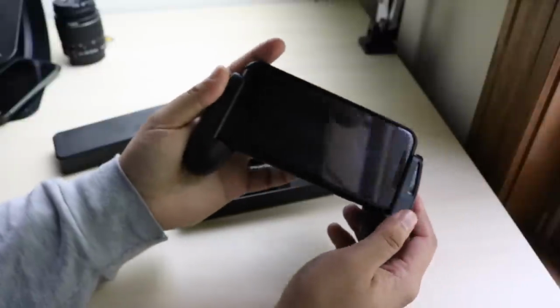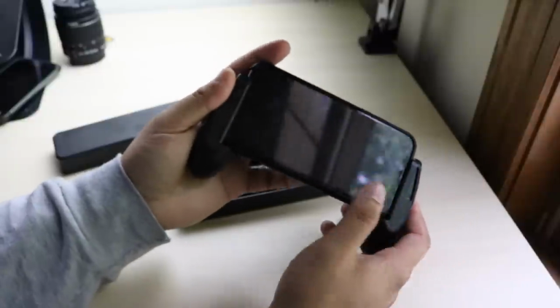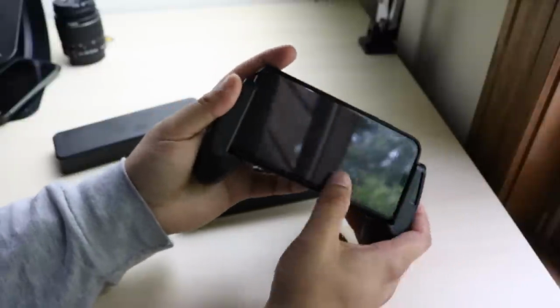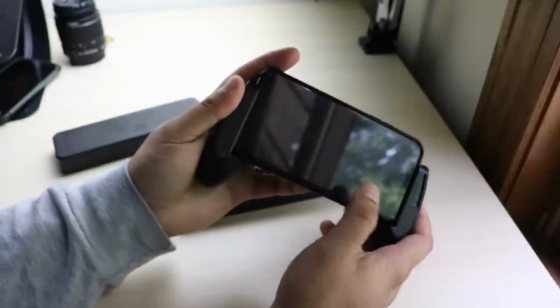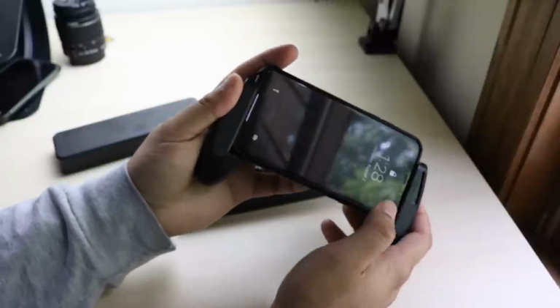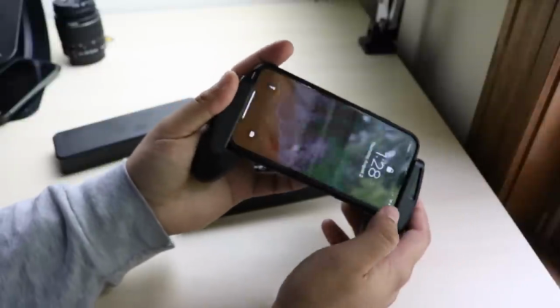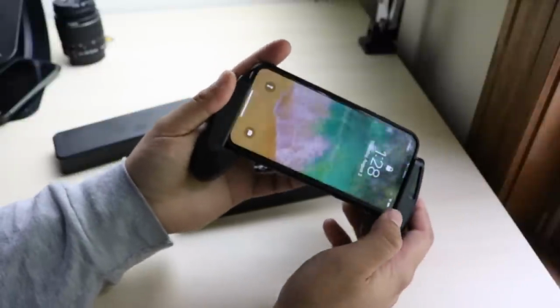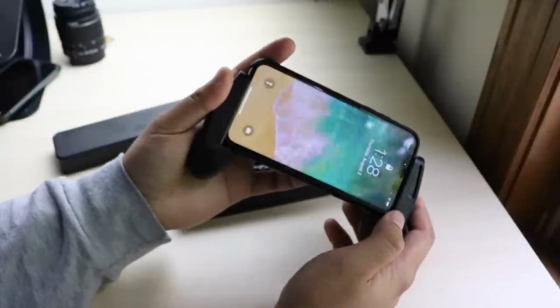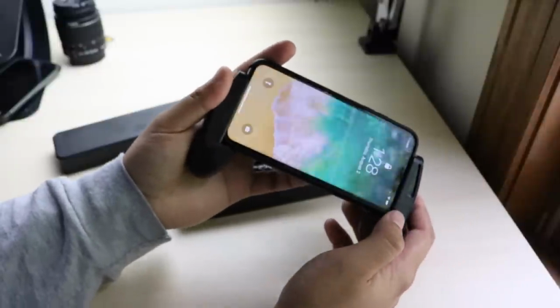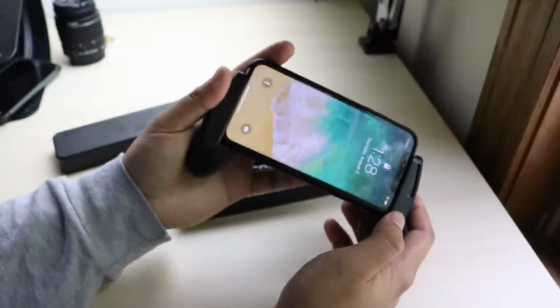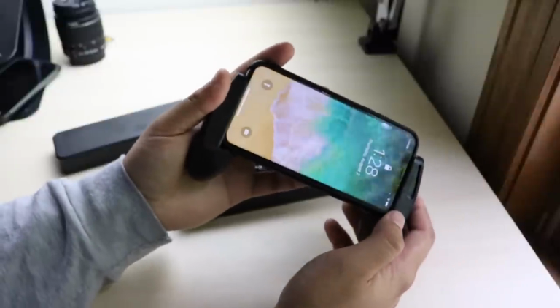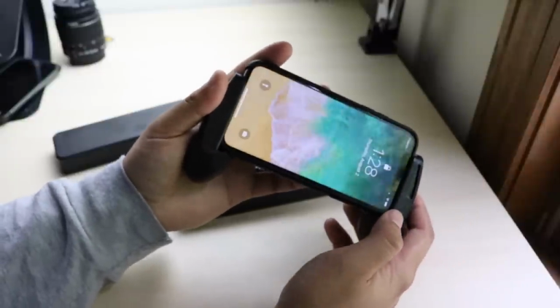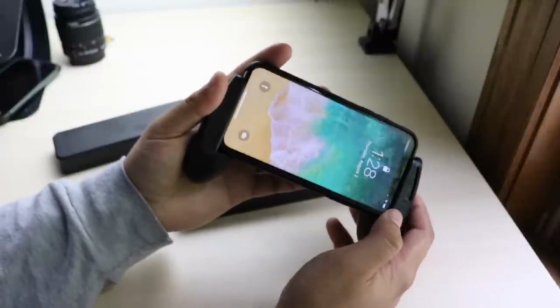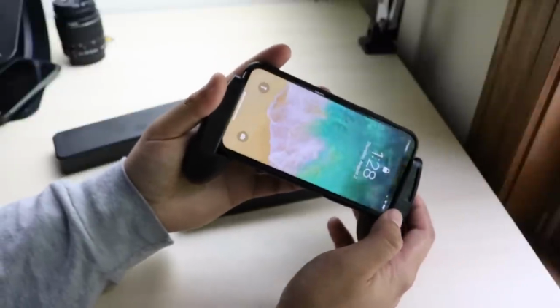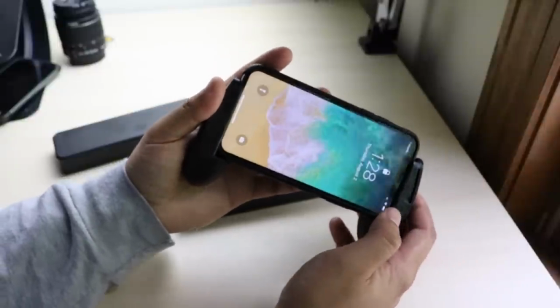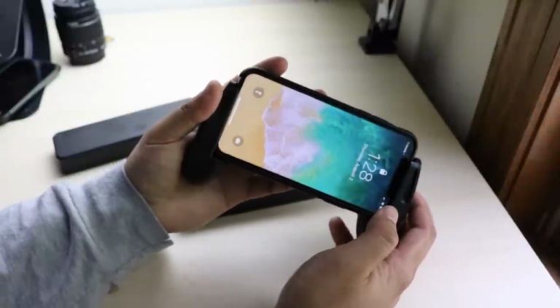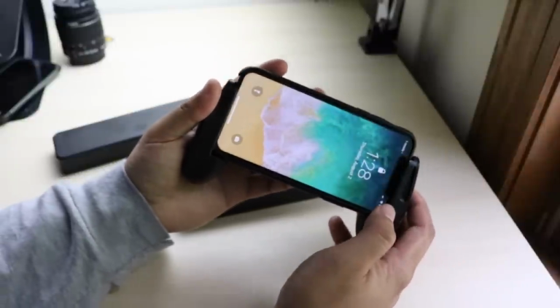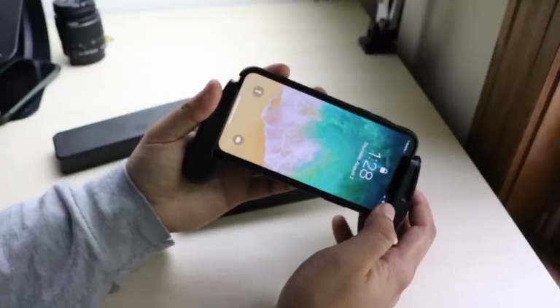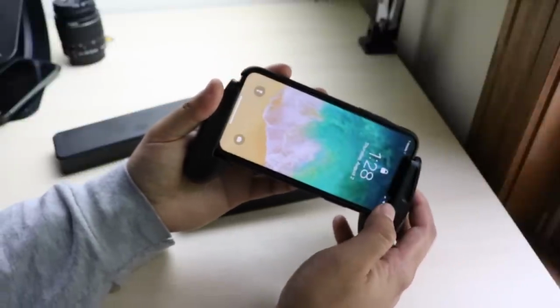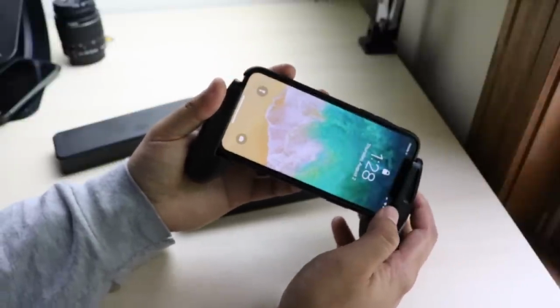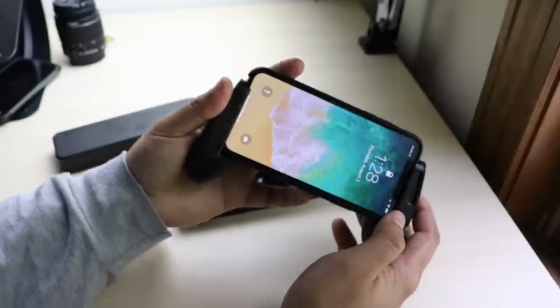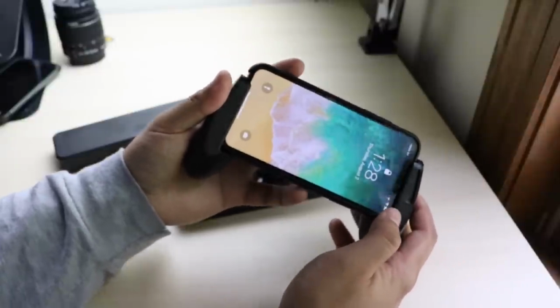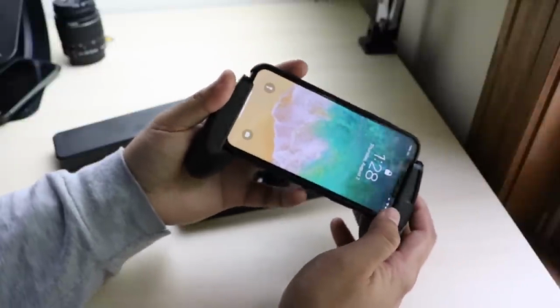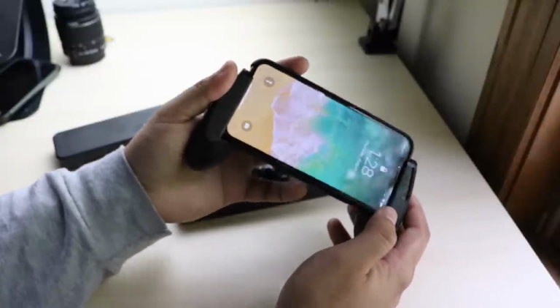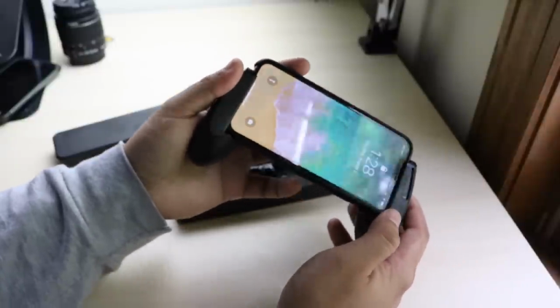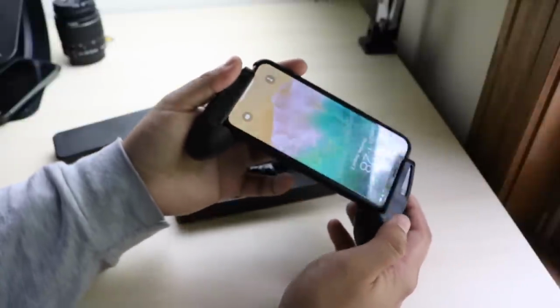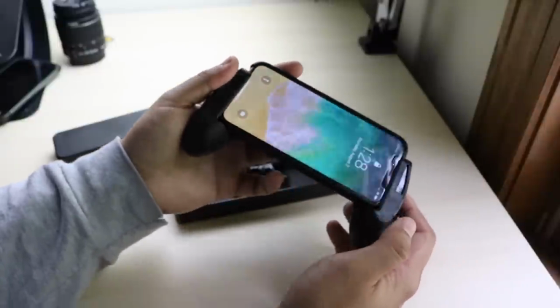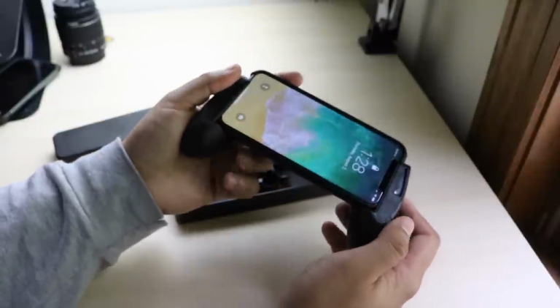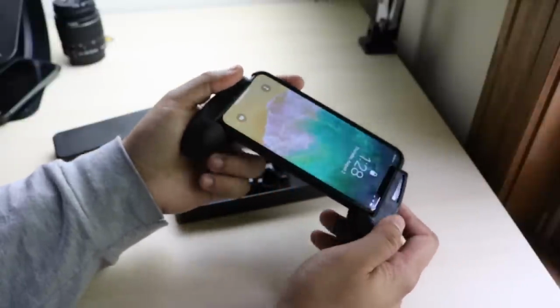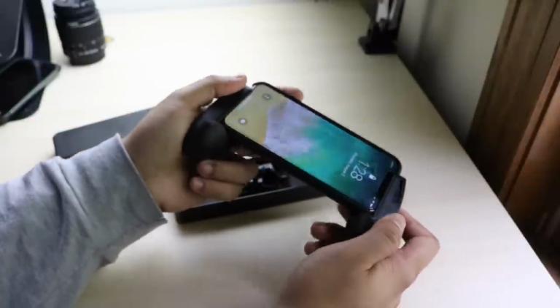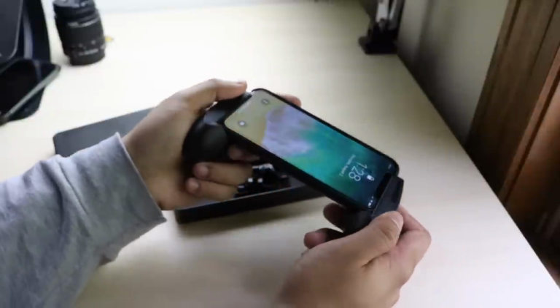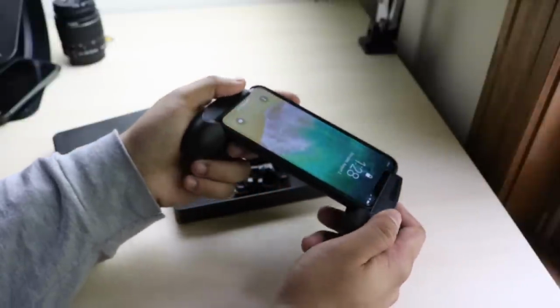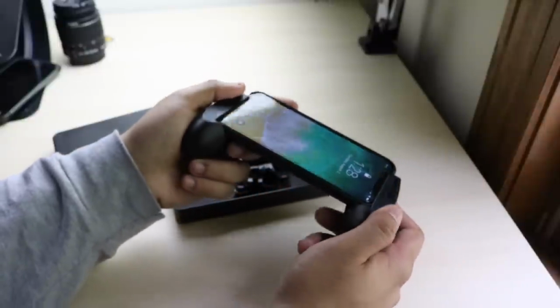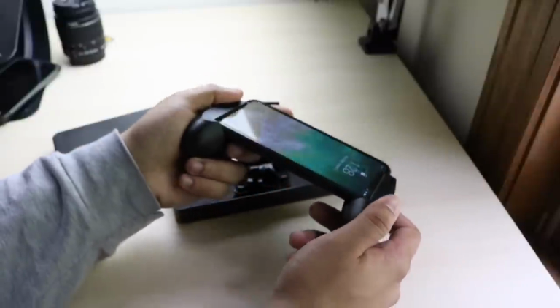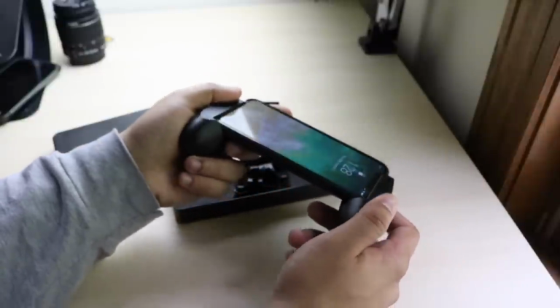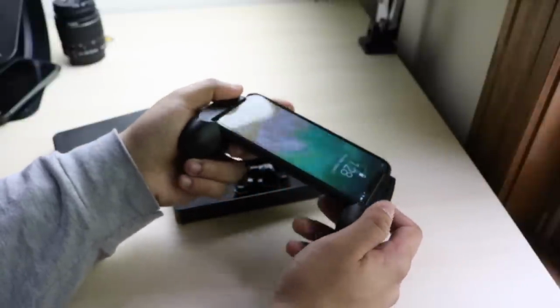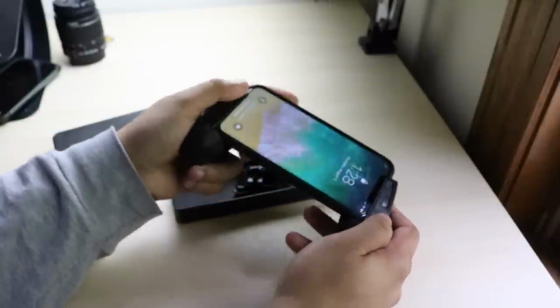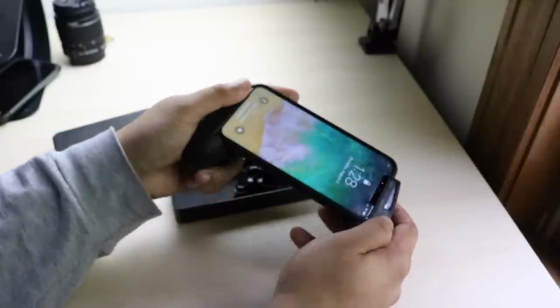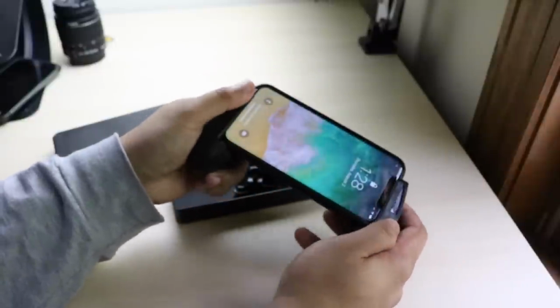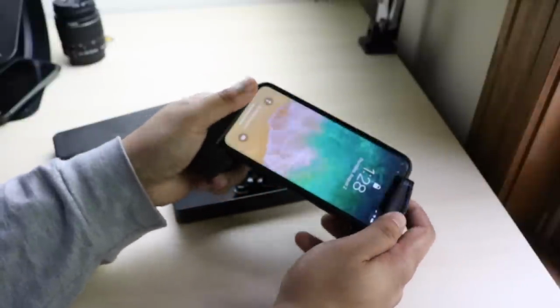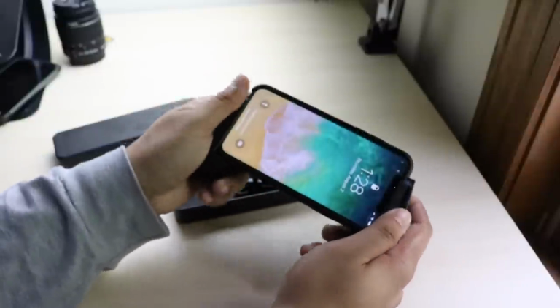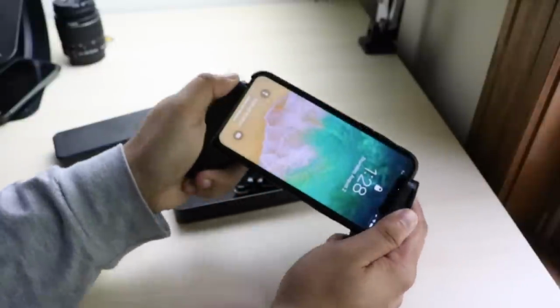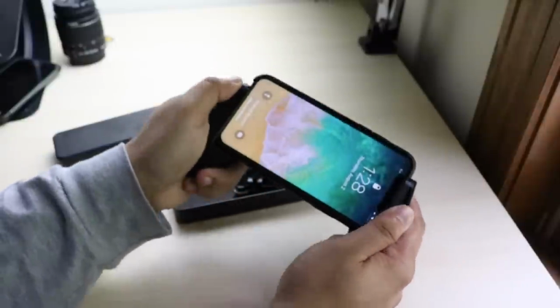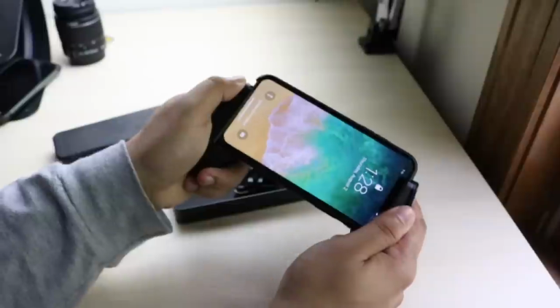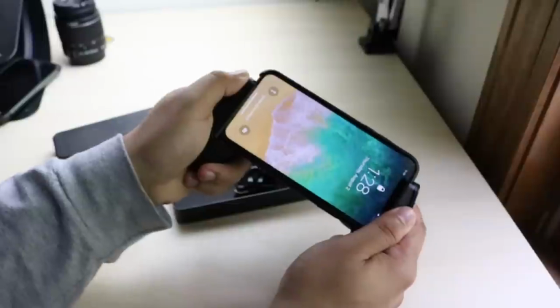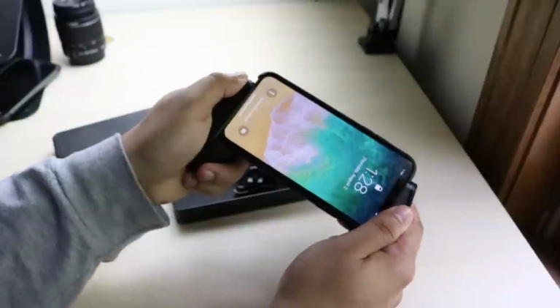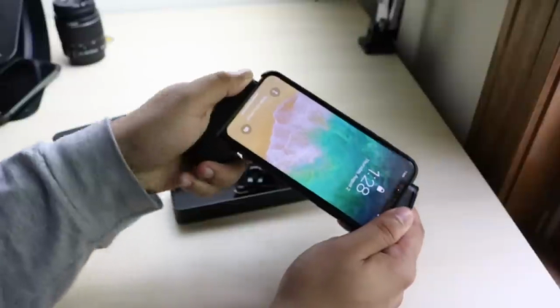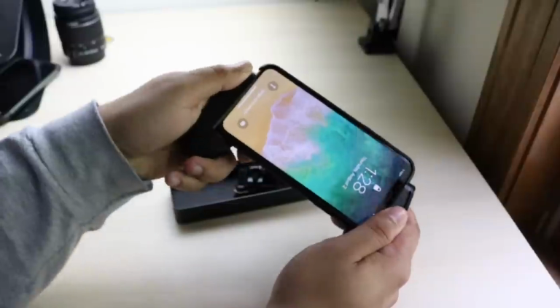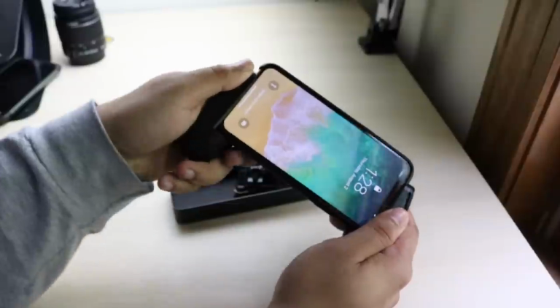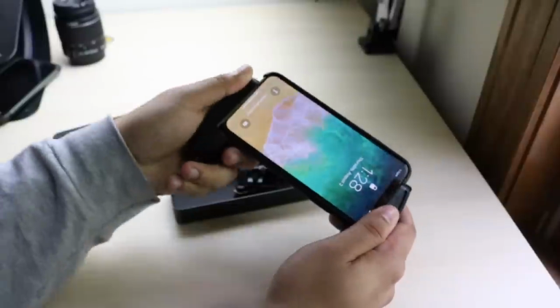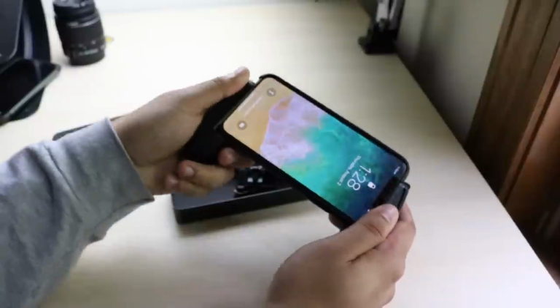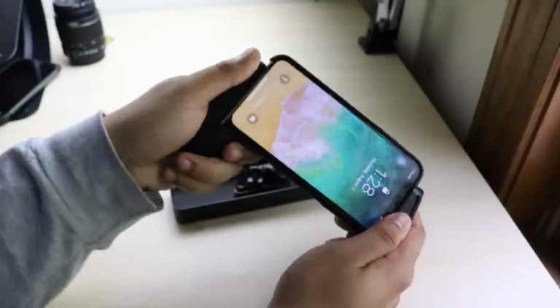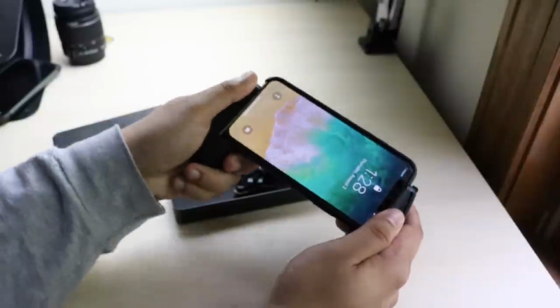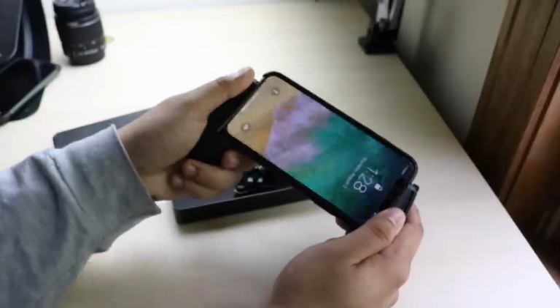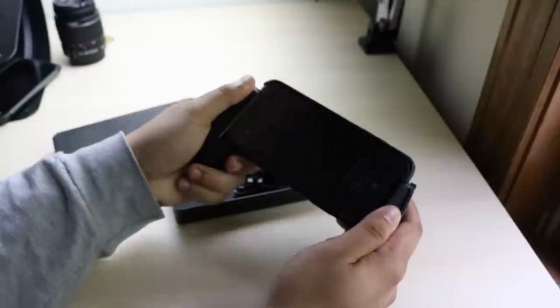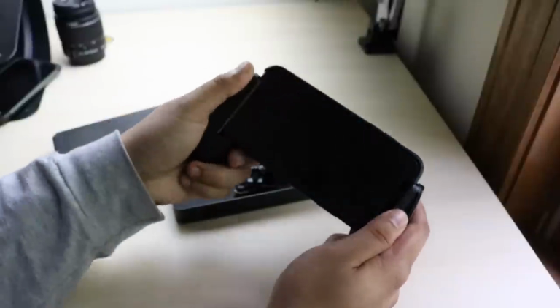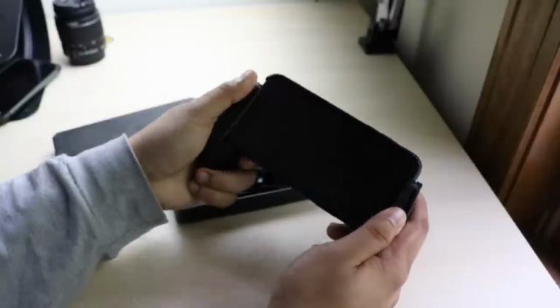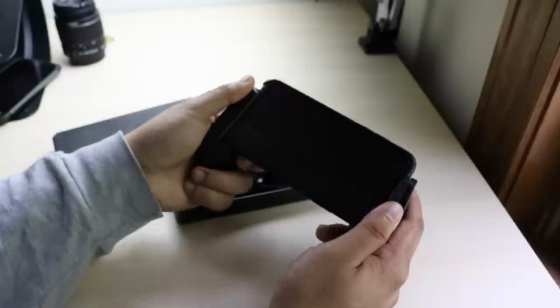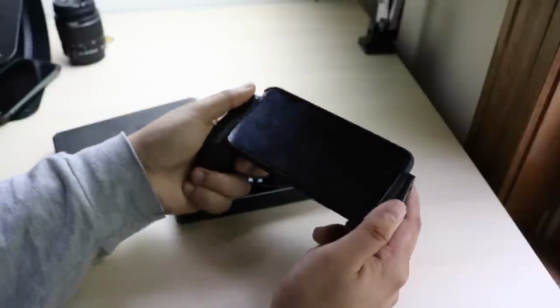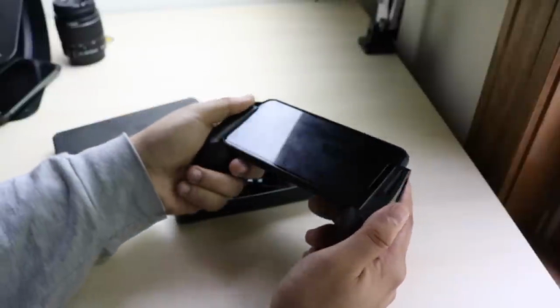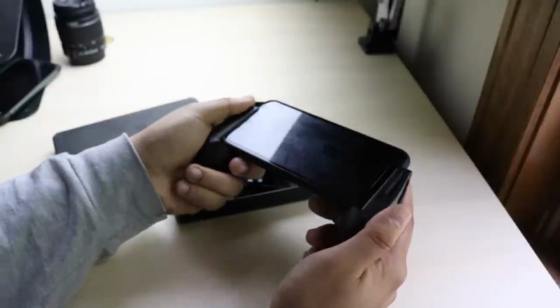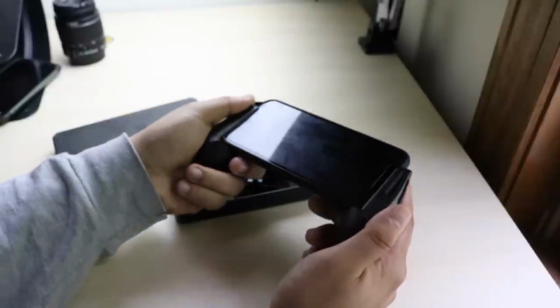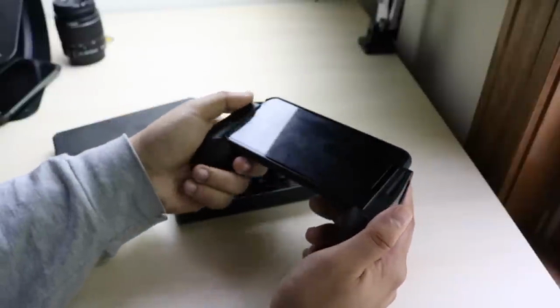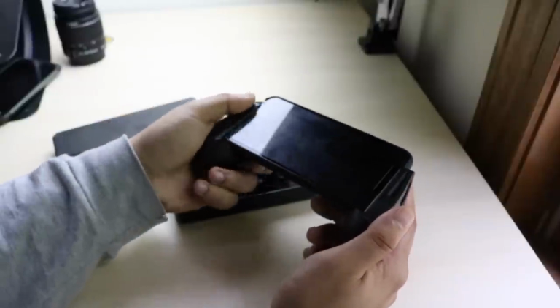And that's pretty much the basics of it. I will show you gameplay in a second, but this is pretty much what it looks like. It's pretty sturdy — I don't think it's going to fall or anything like that.